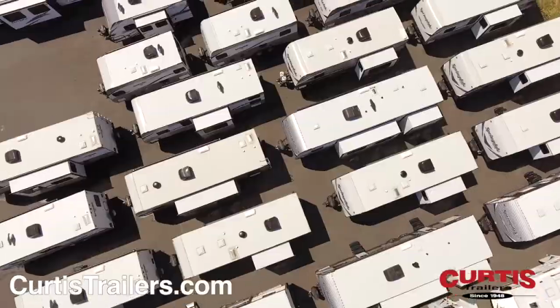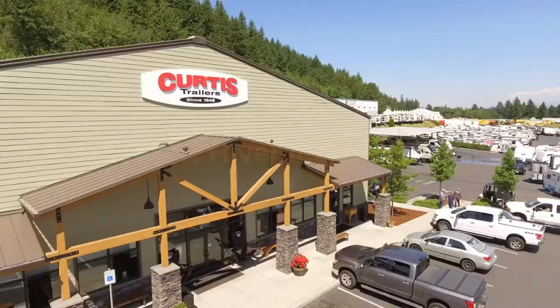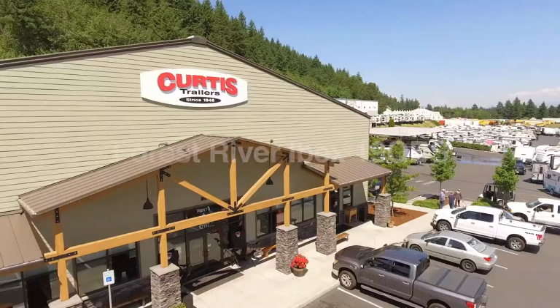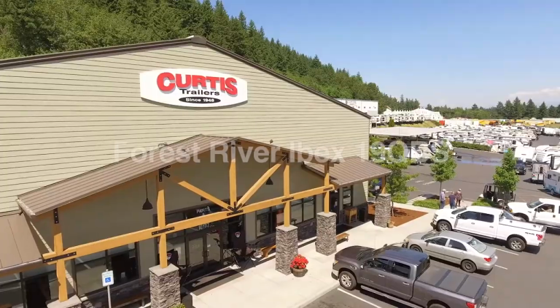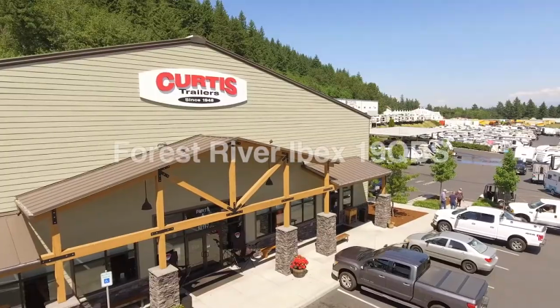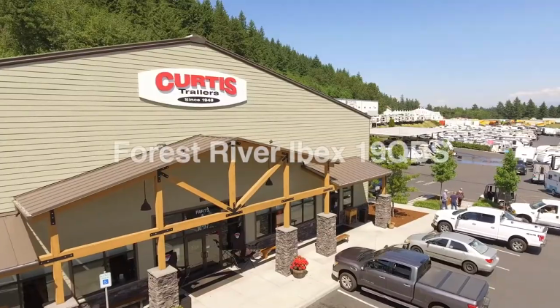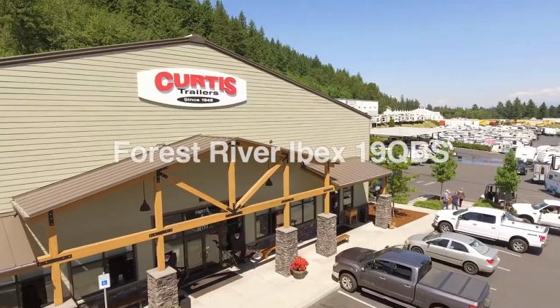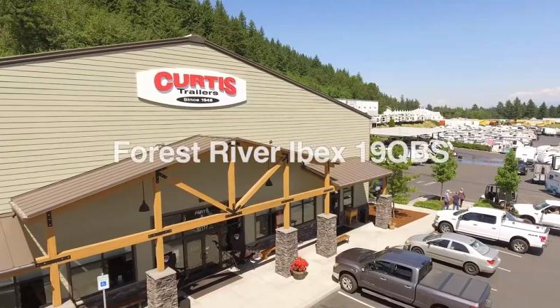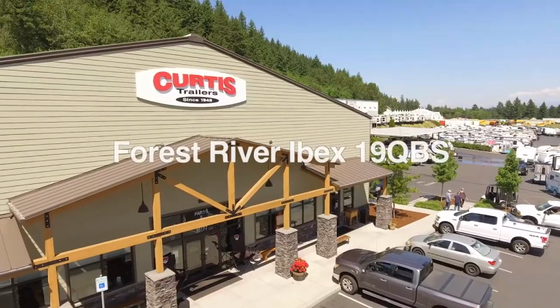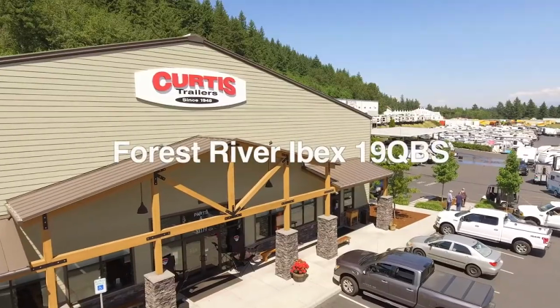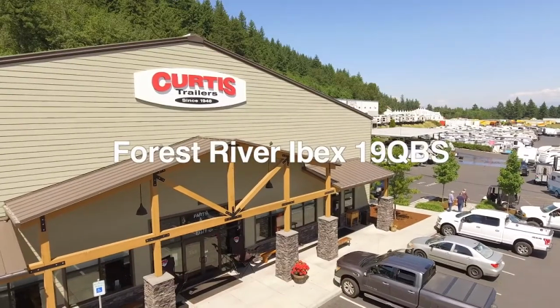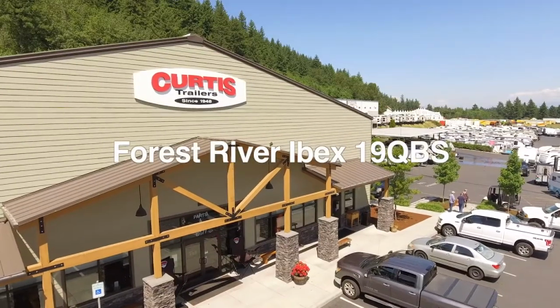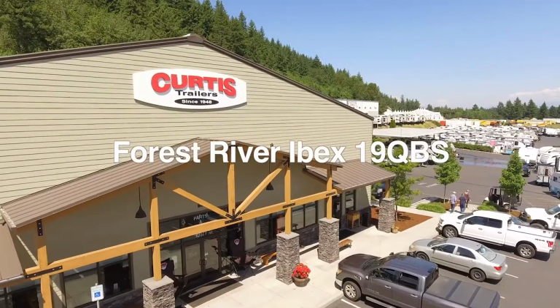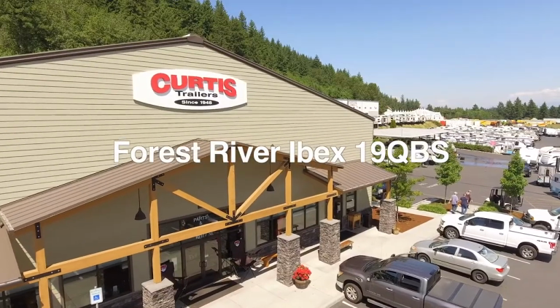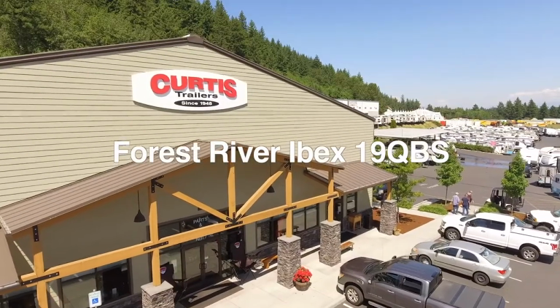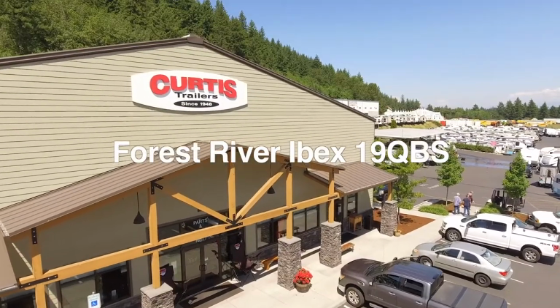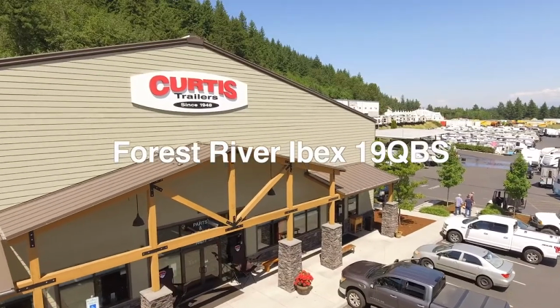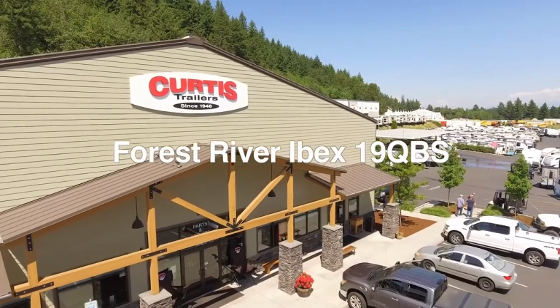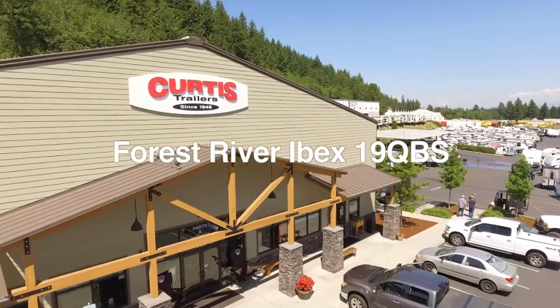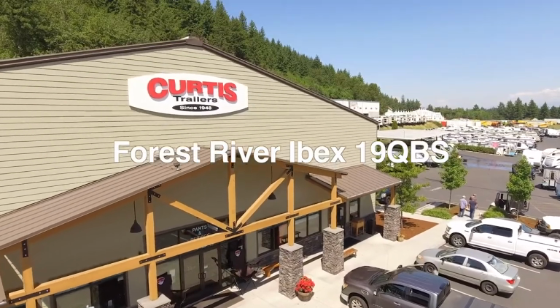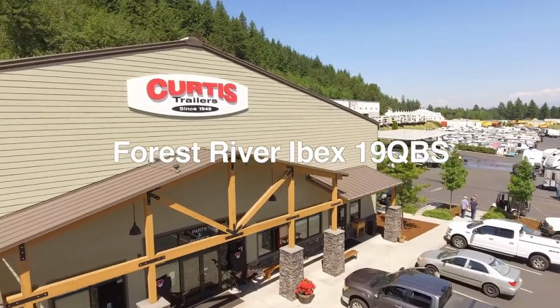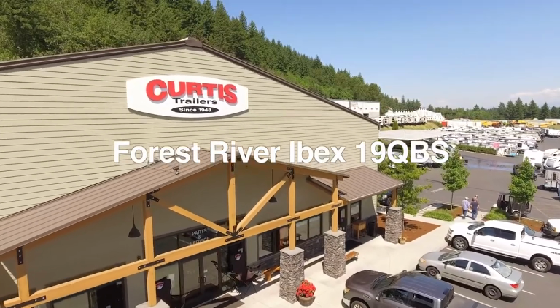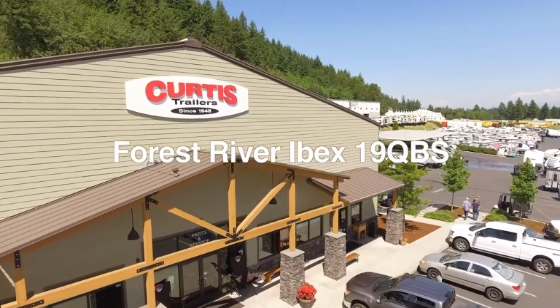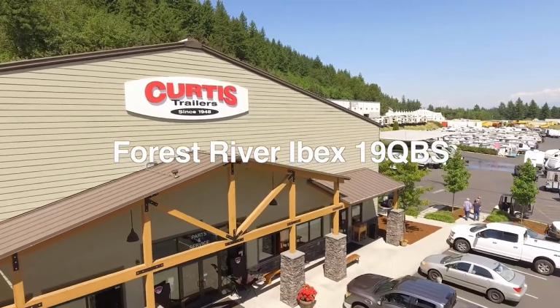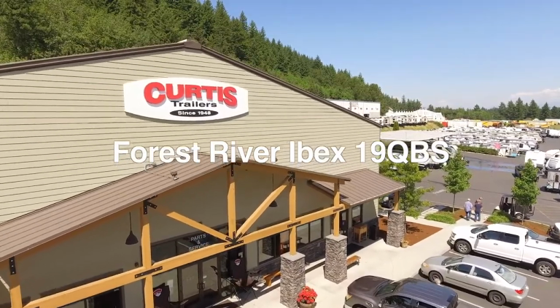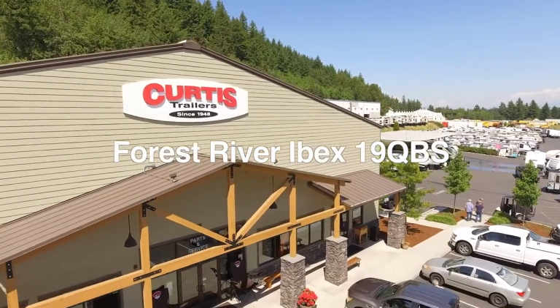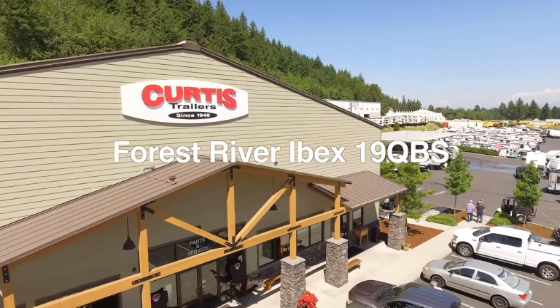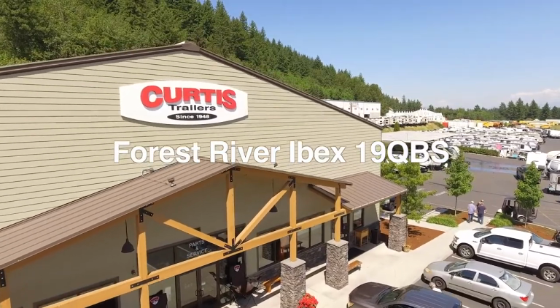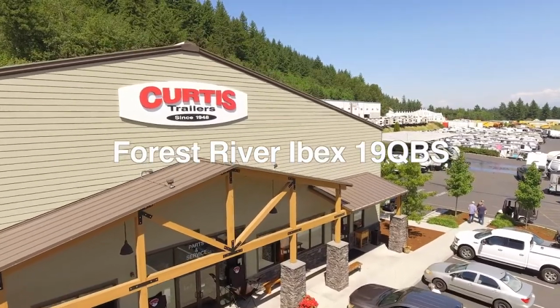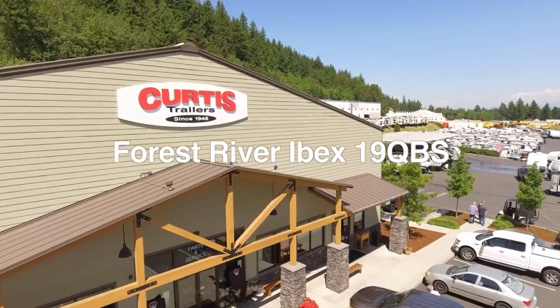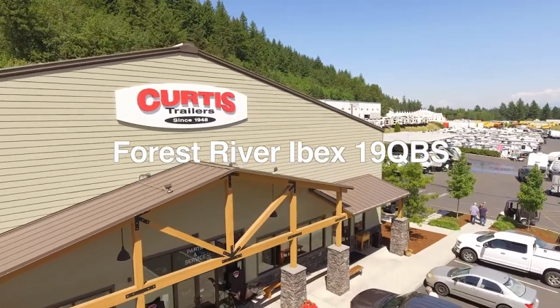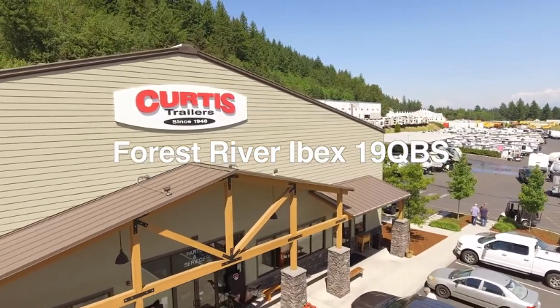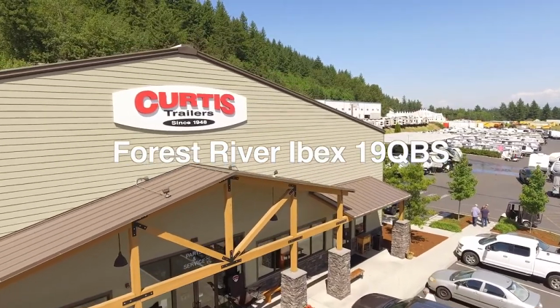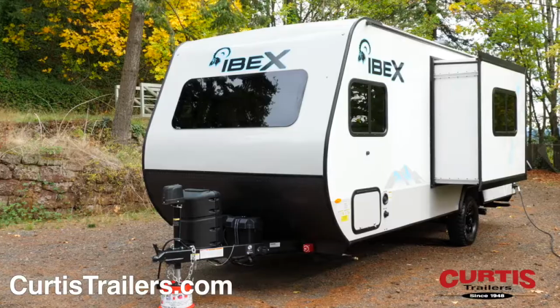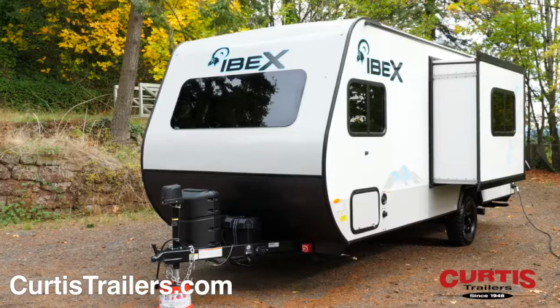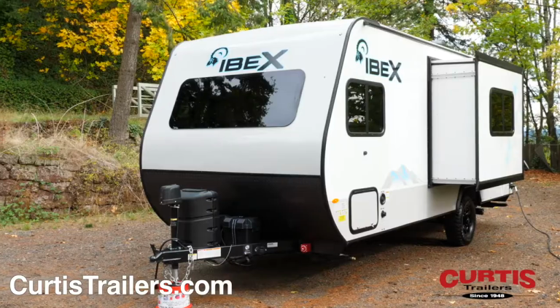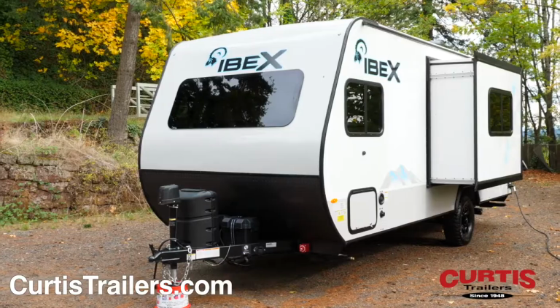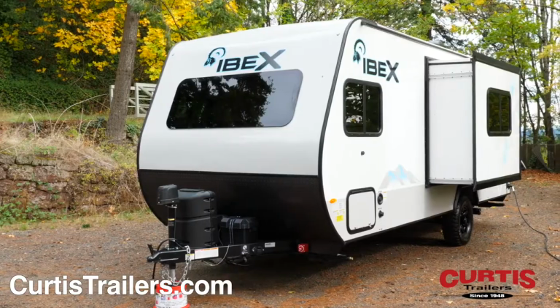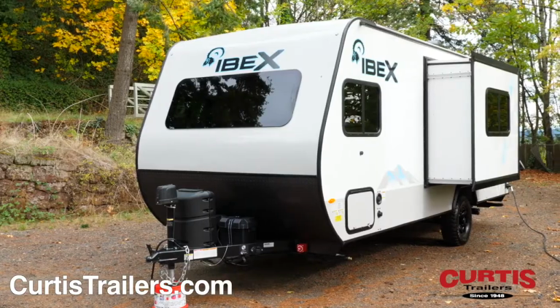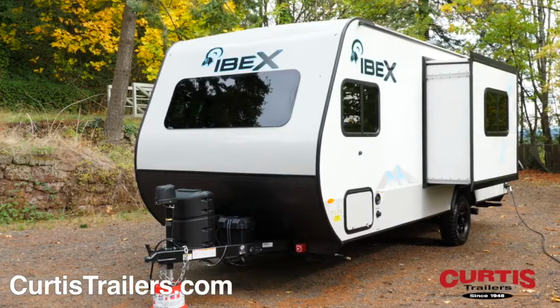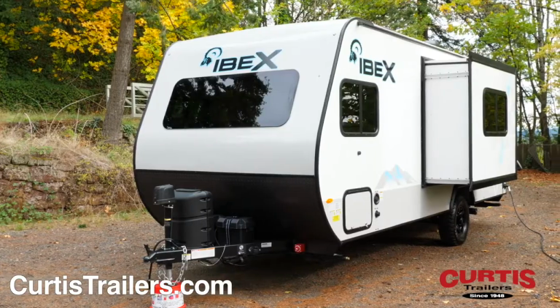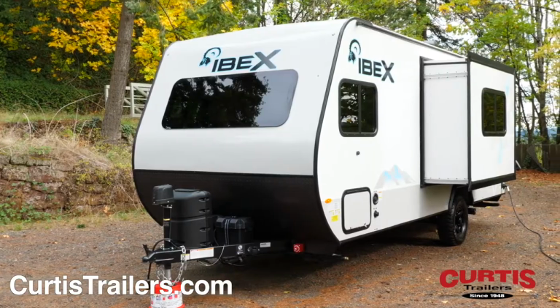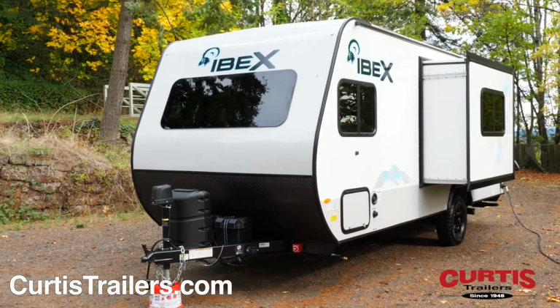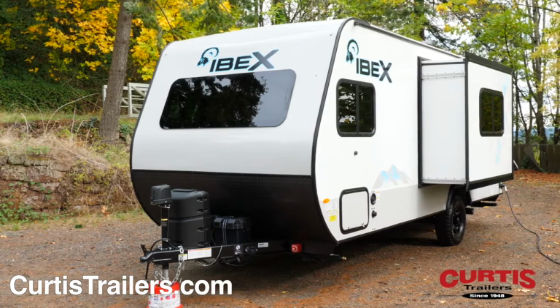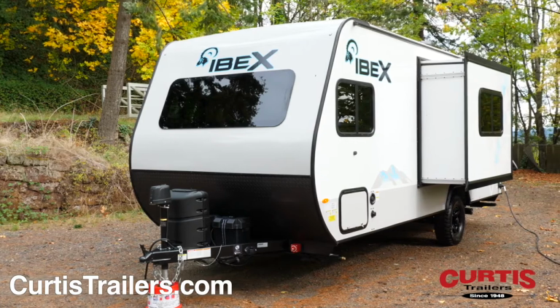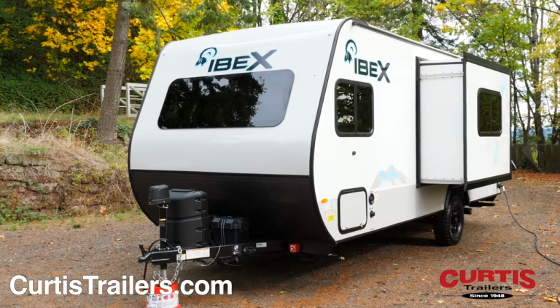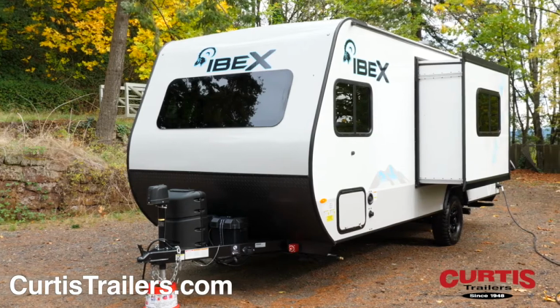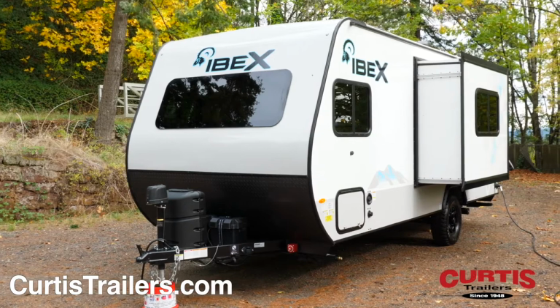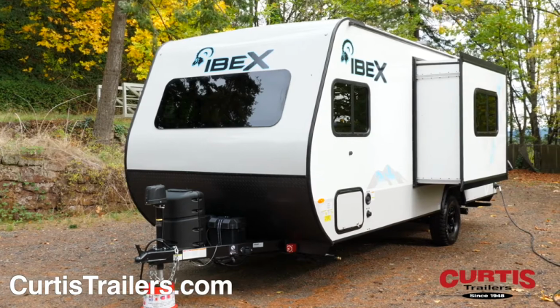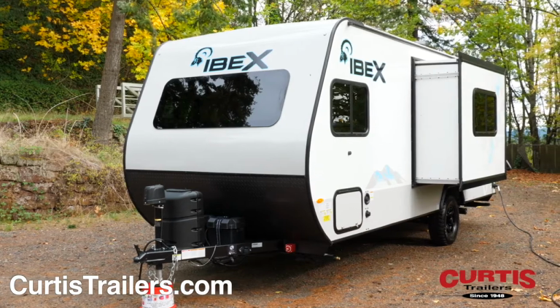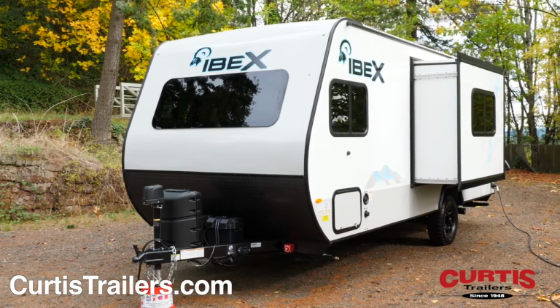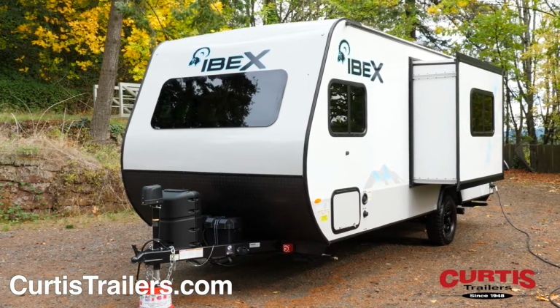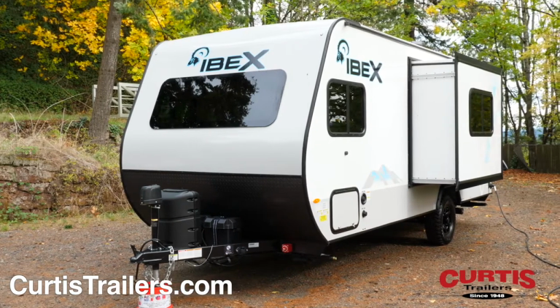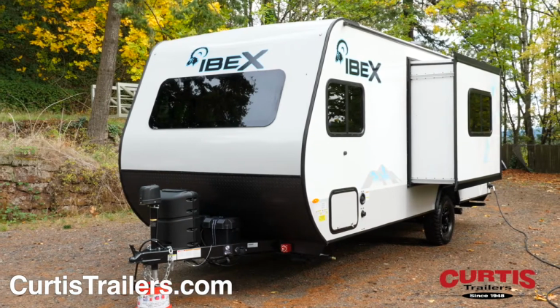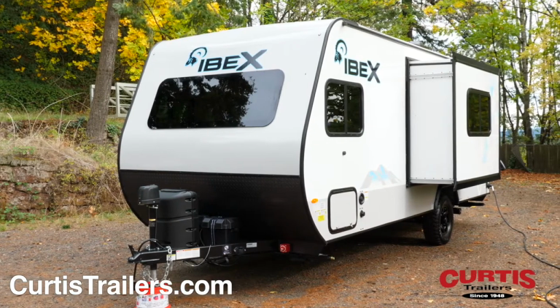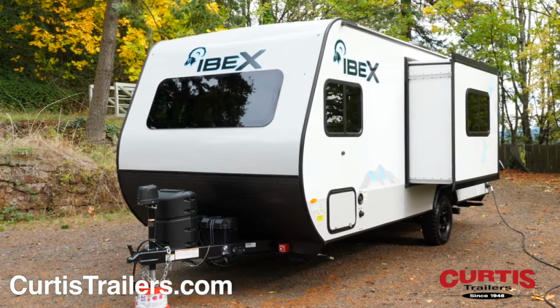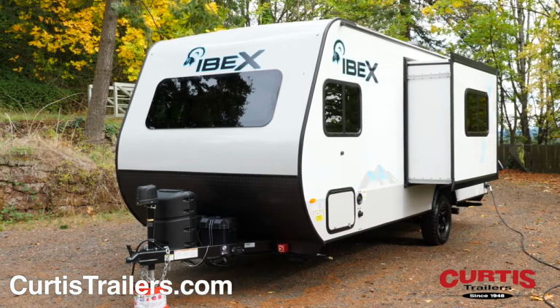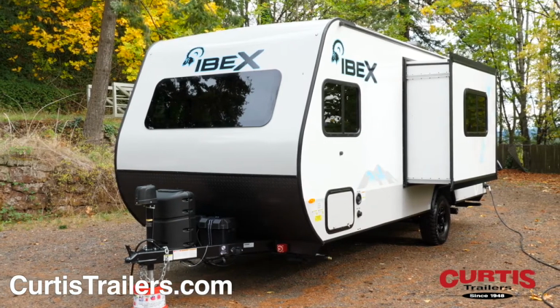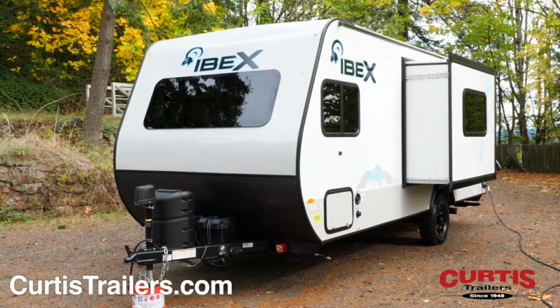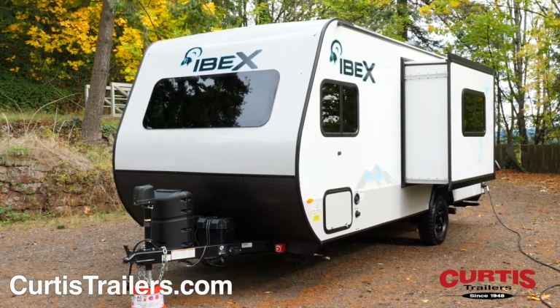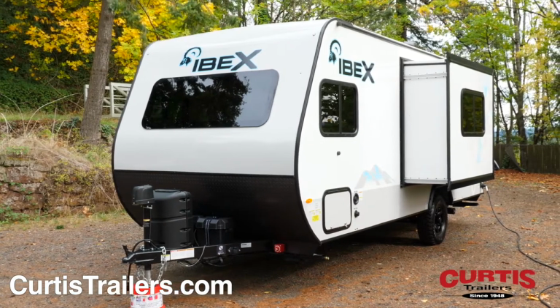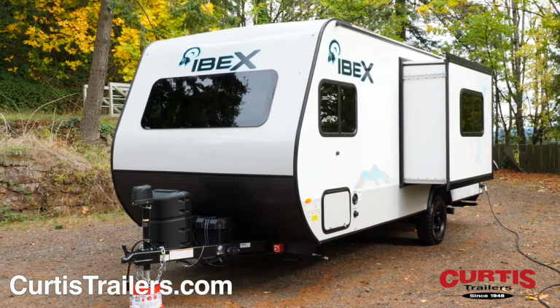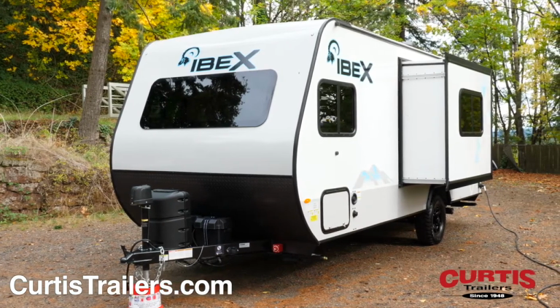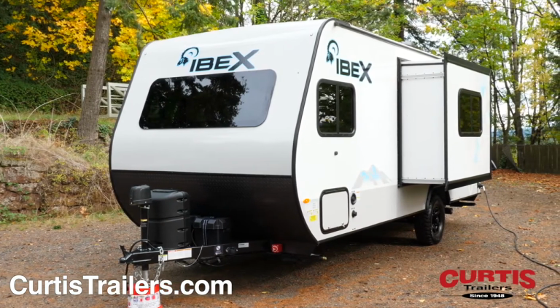Explore the great outdoors with the Forest River IBEX 19 QBS, the travel trailer perfect for your next family road trip.